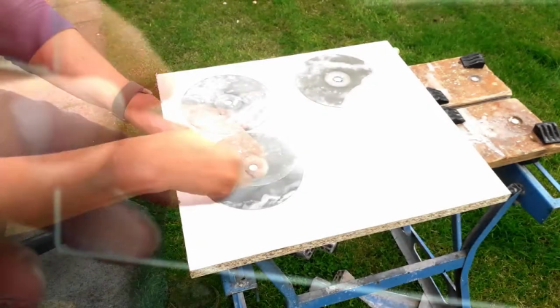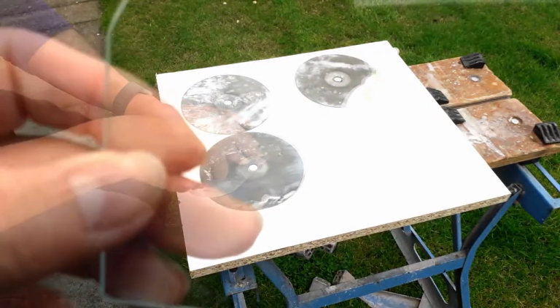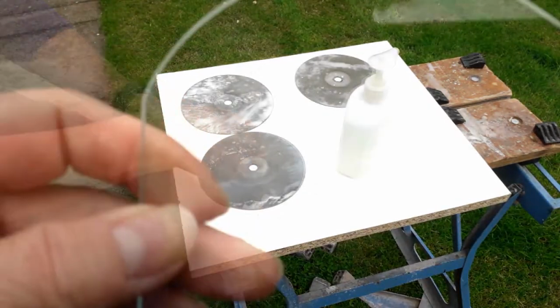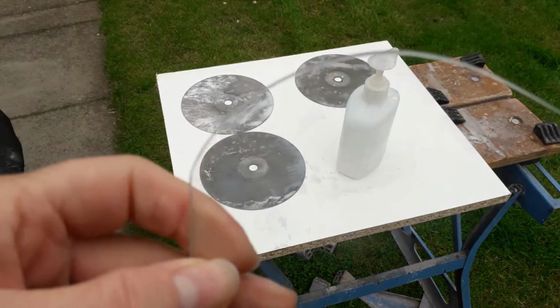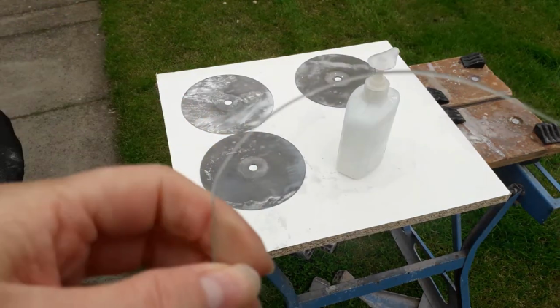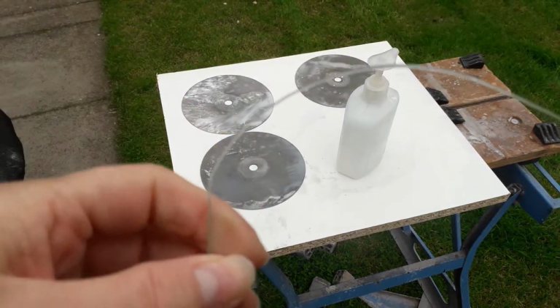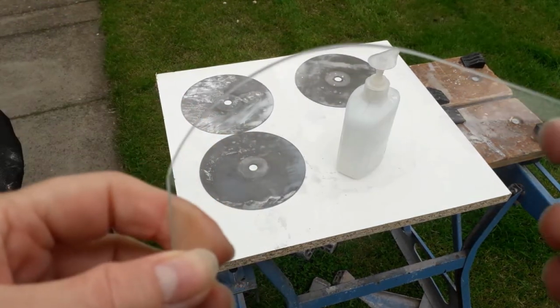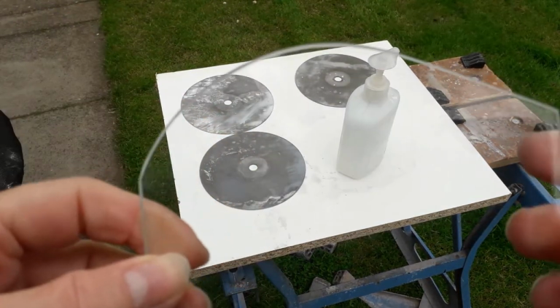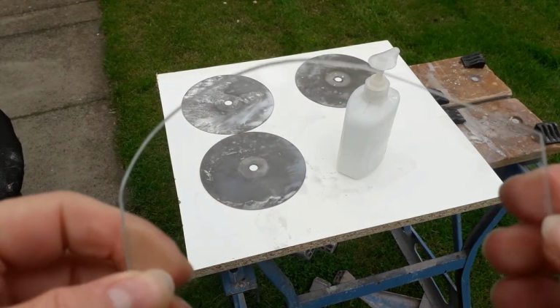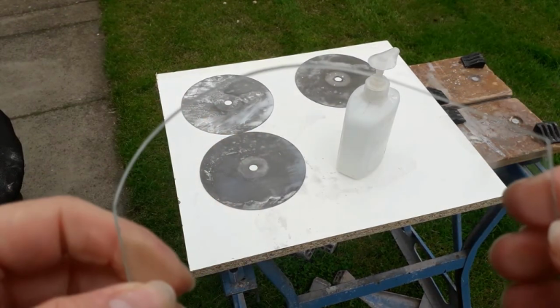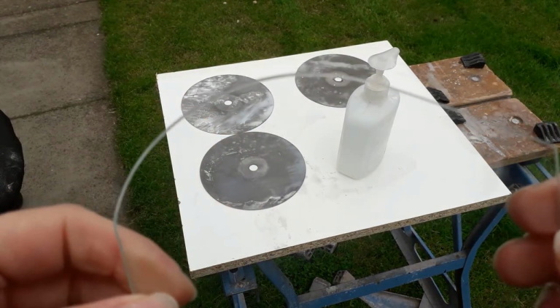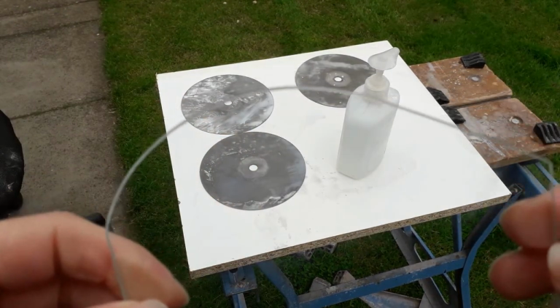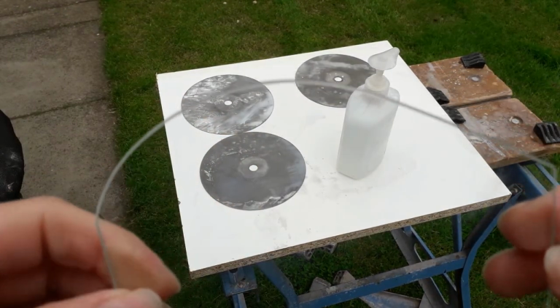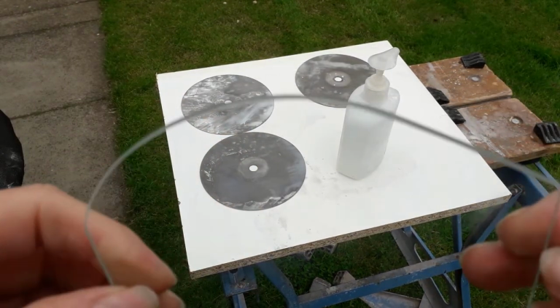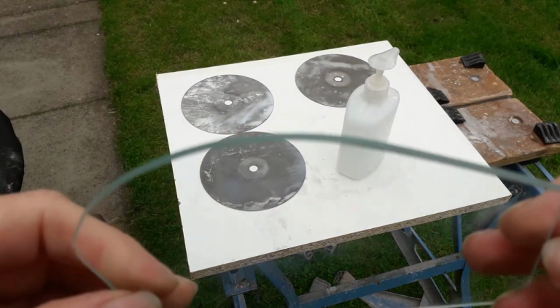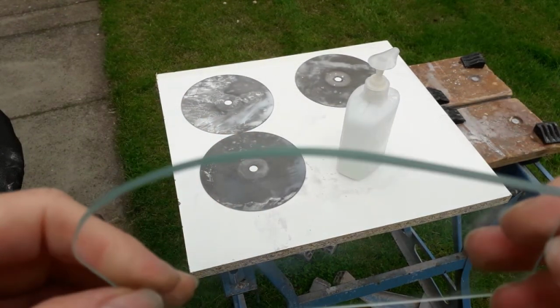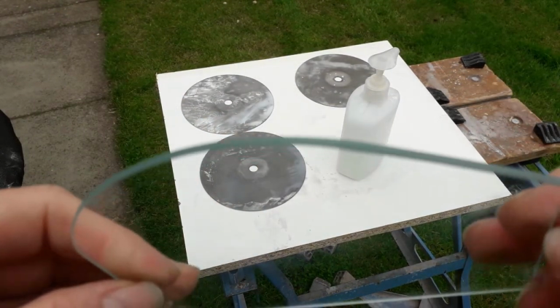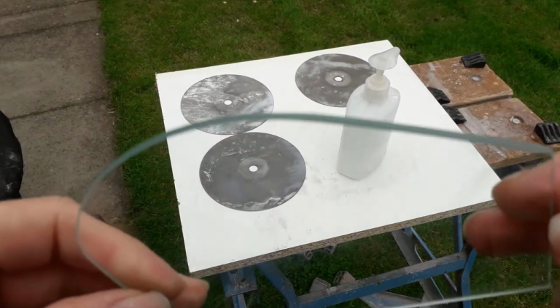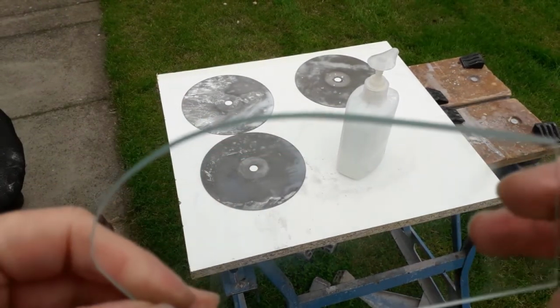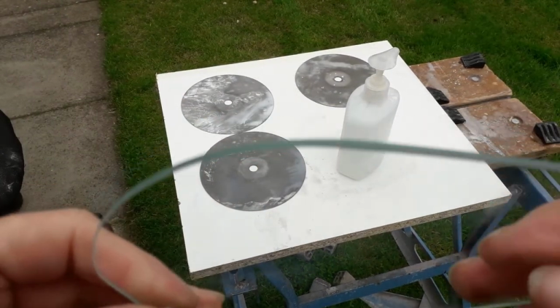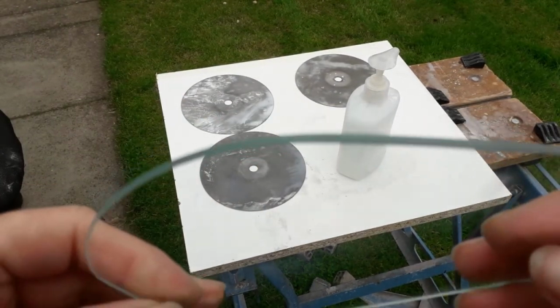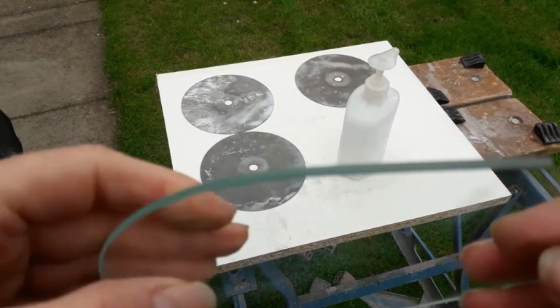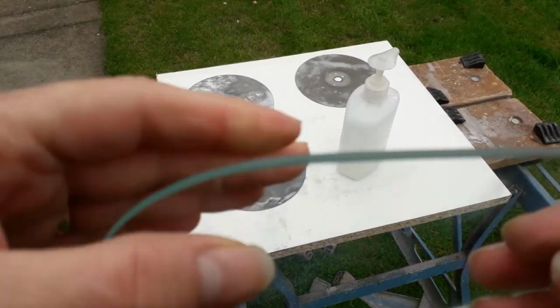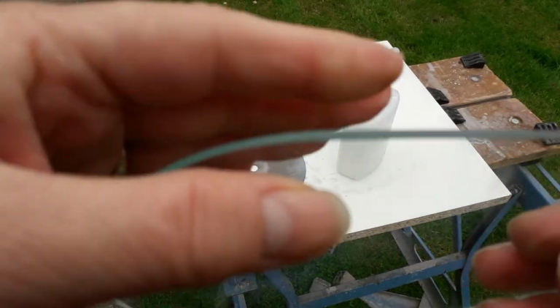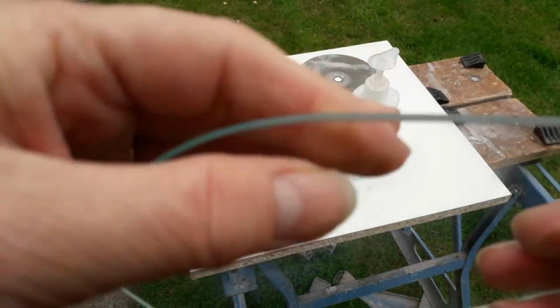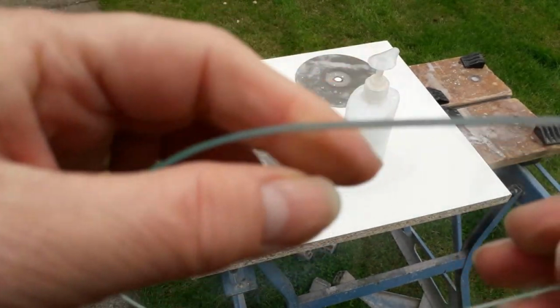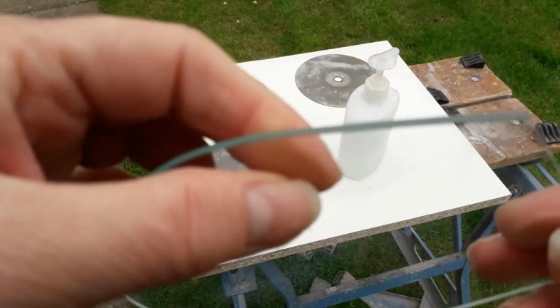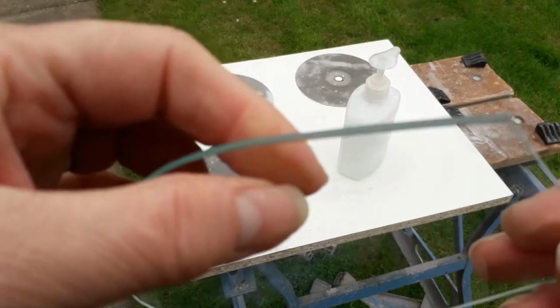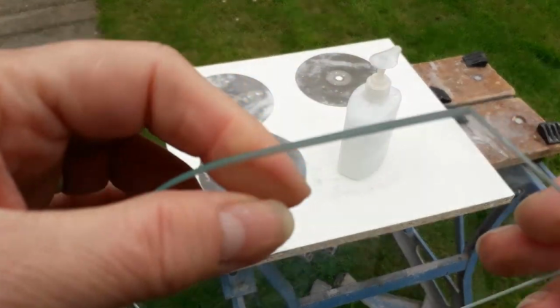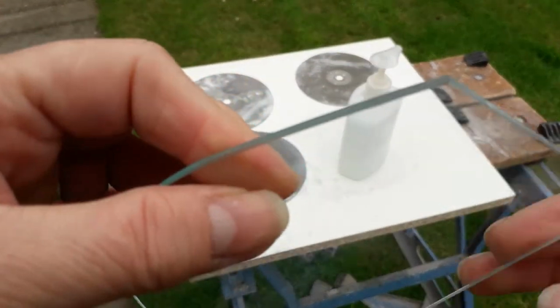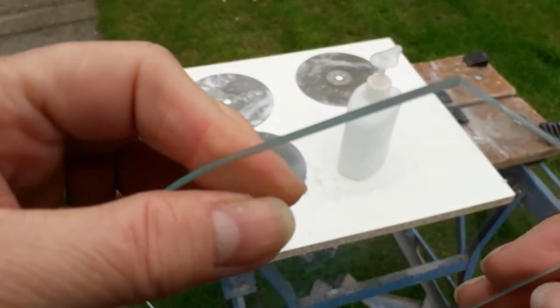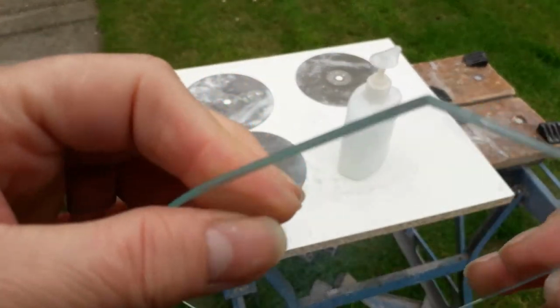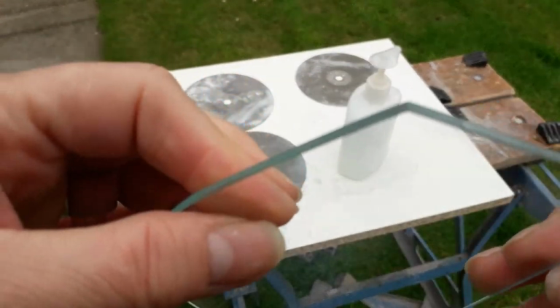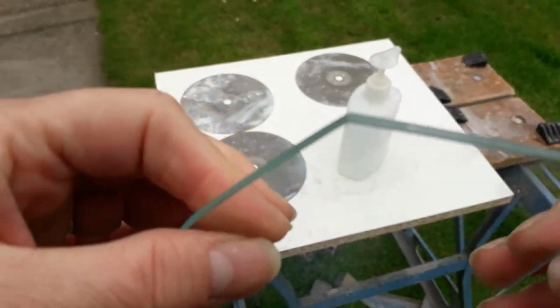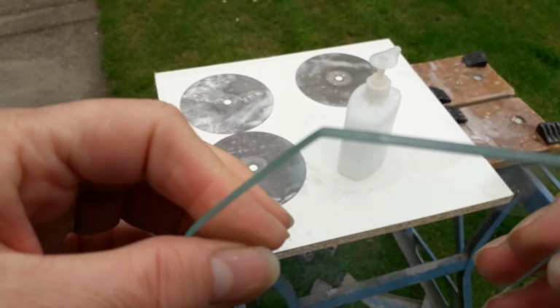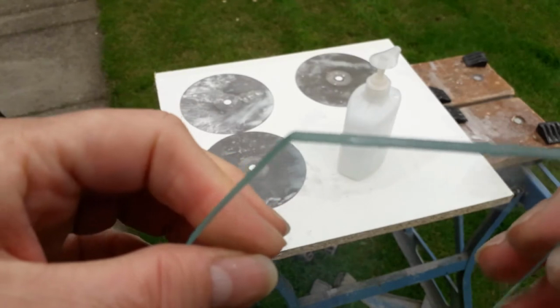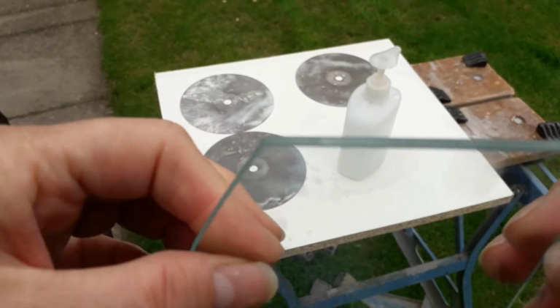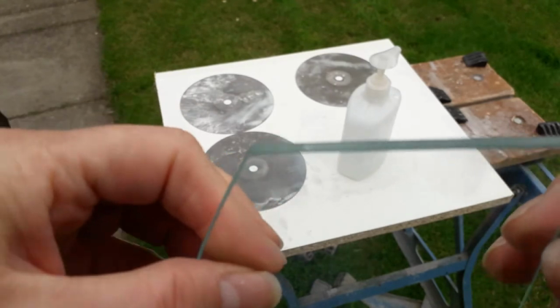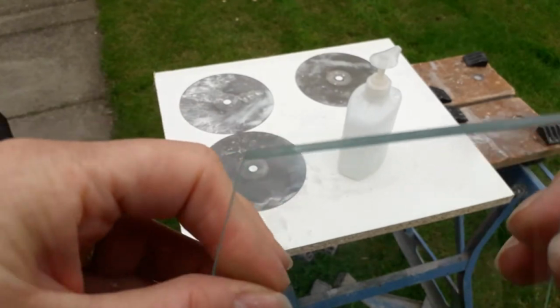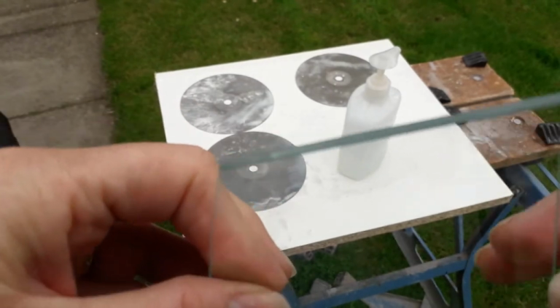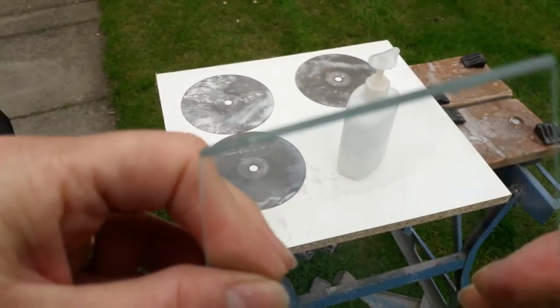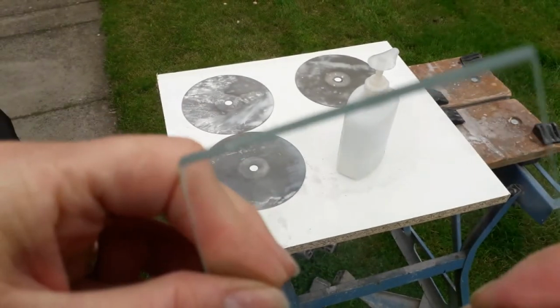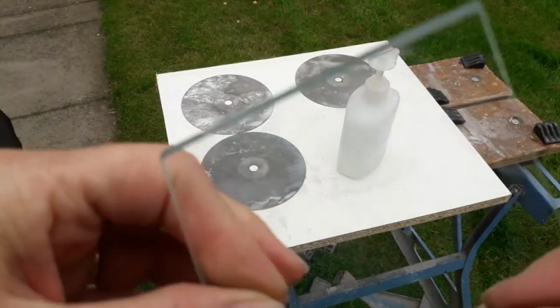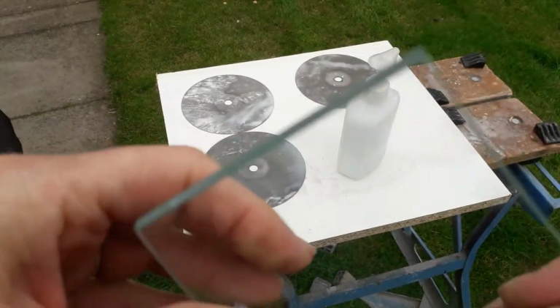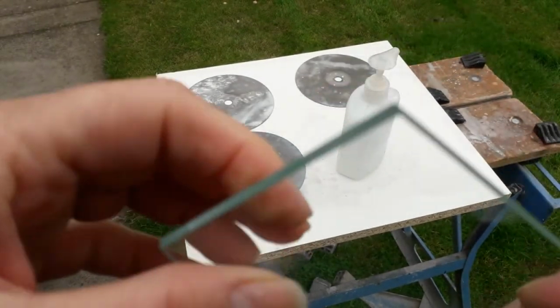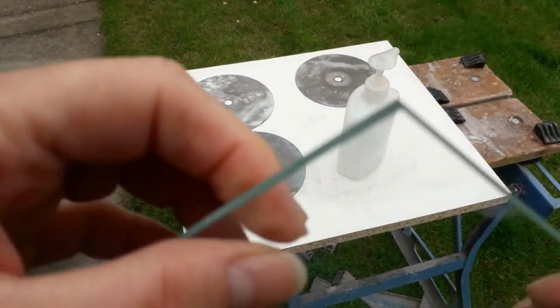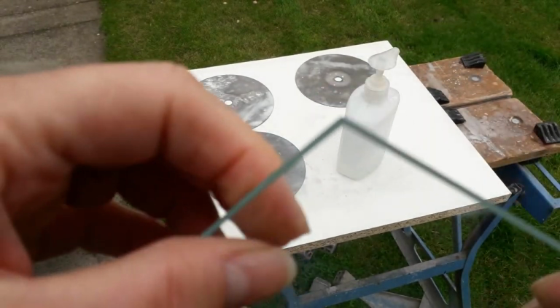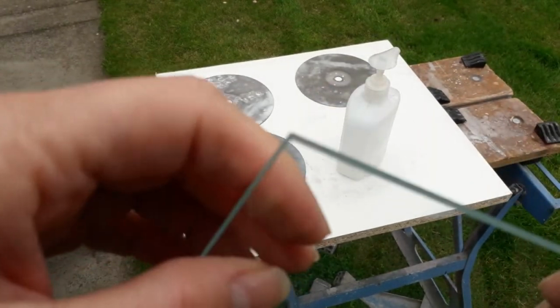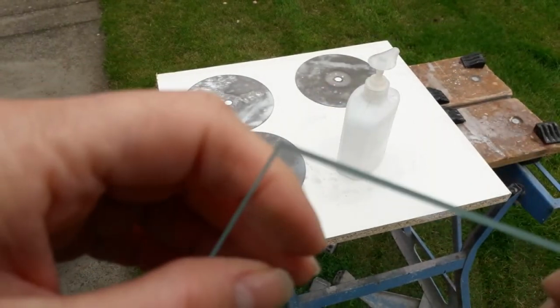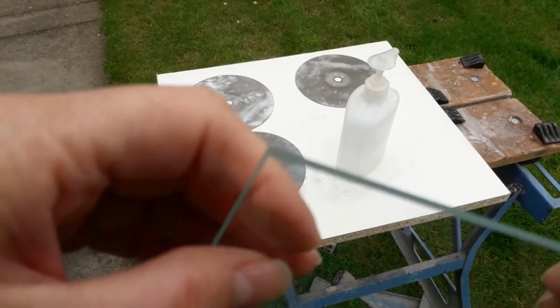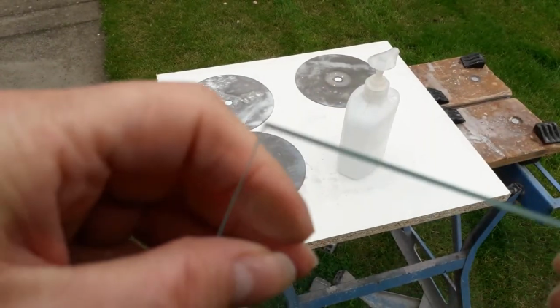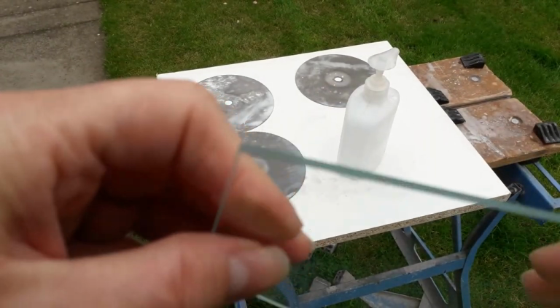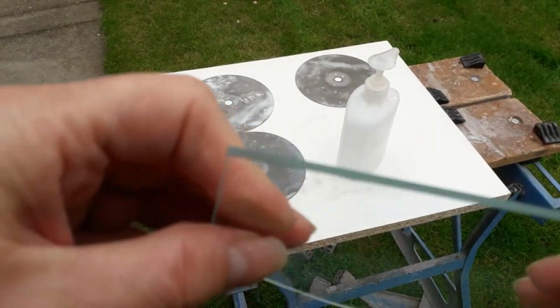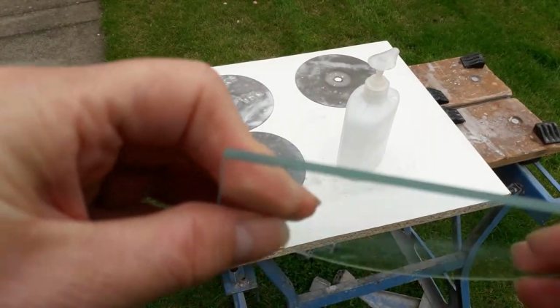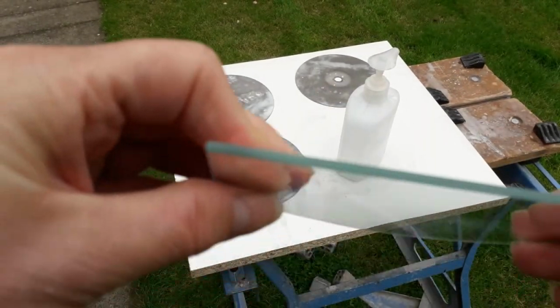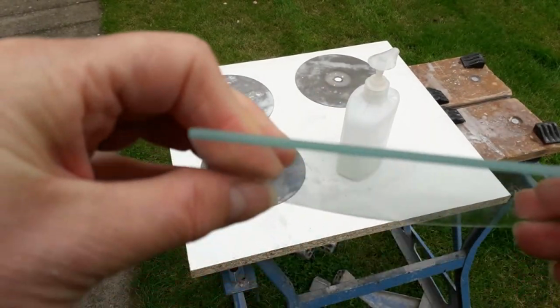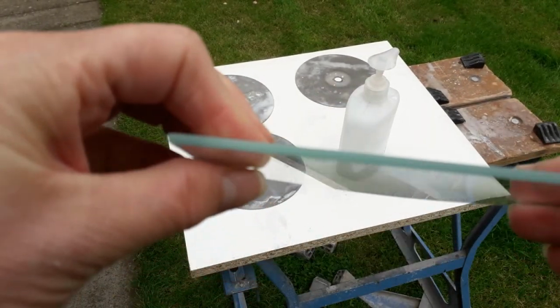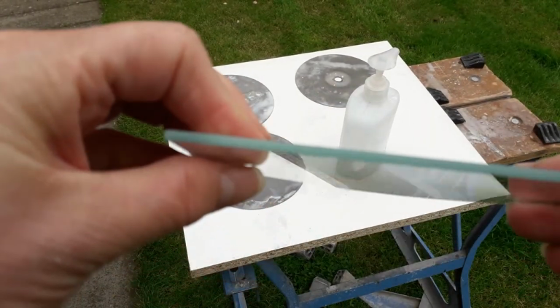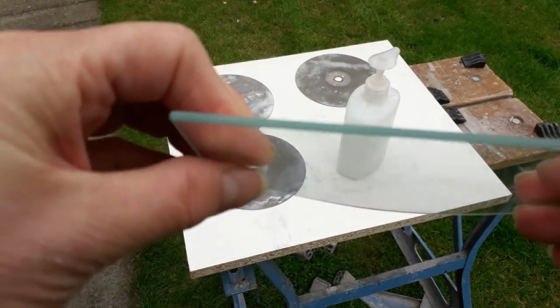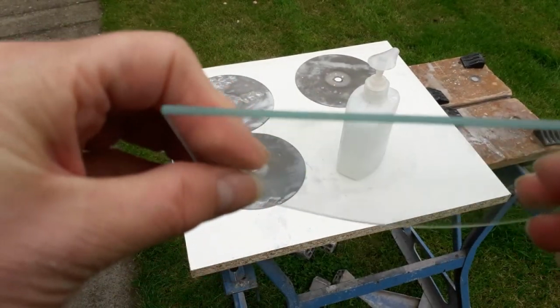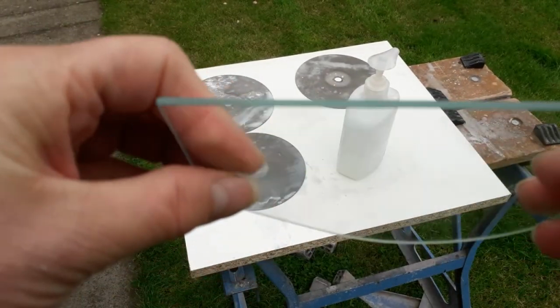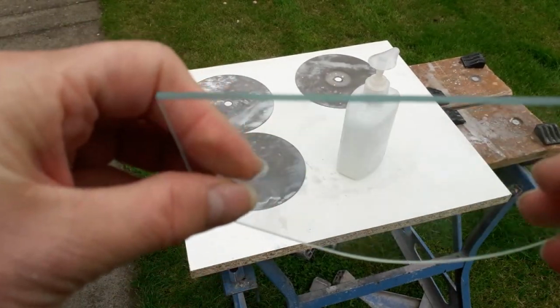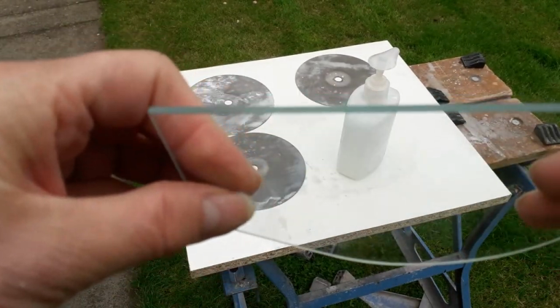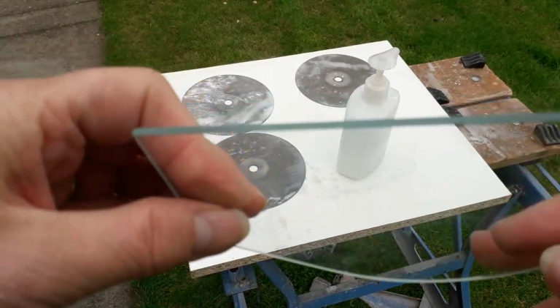After it's had a bit of a wash you can see it's all ground down quite nicely — all nice and smooth, no sharp edges, nothing that could cause a problem for anyone.